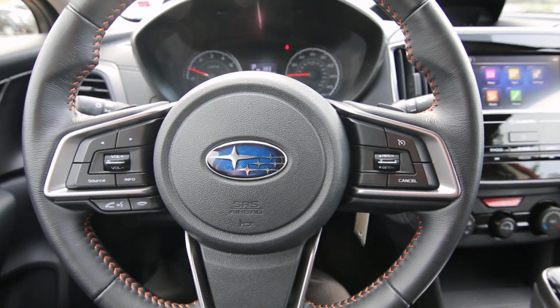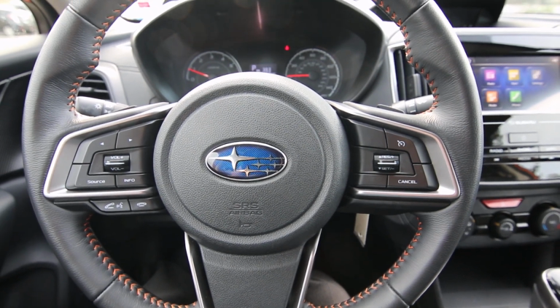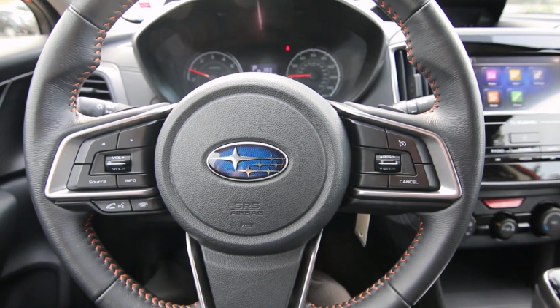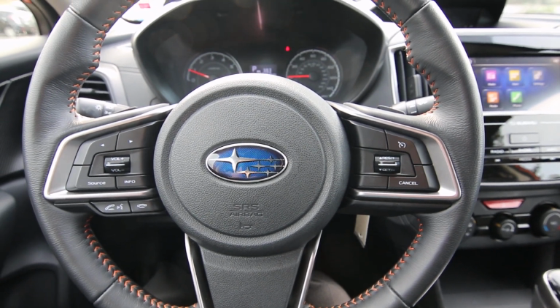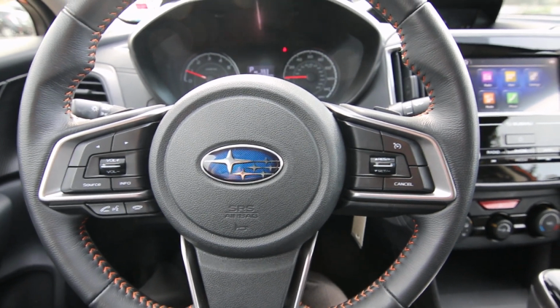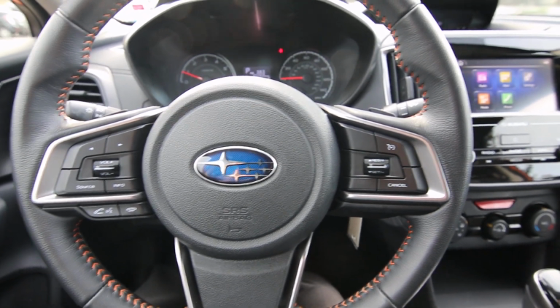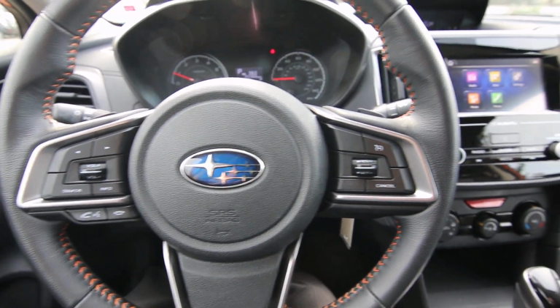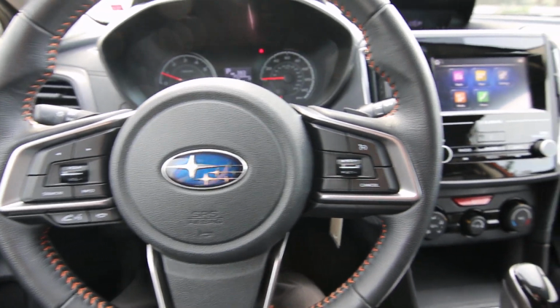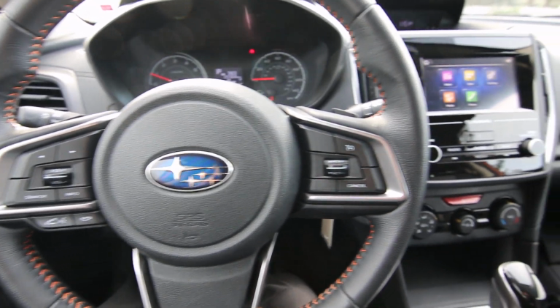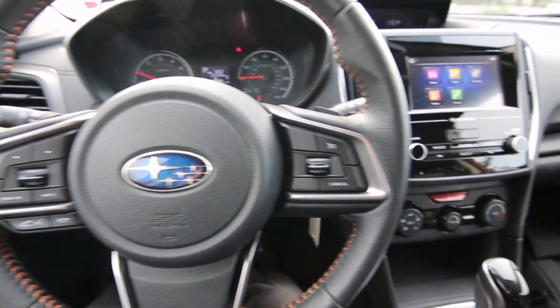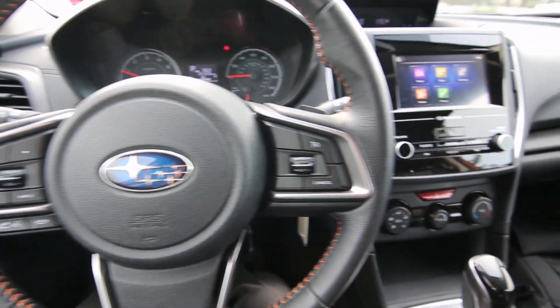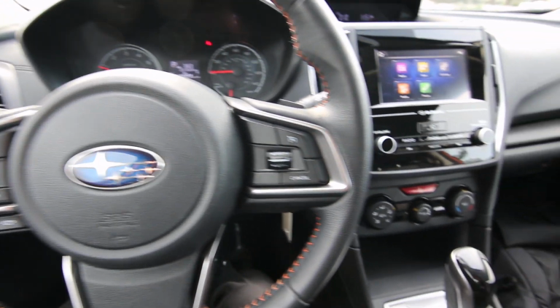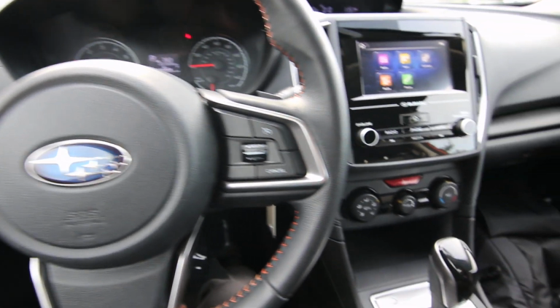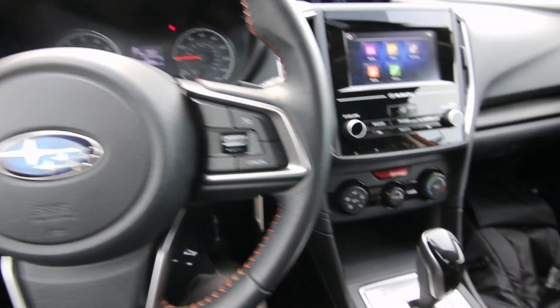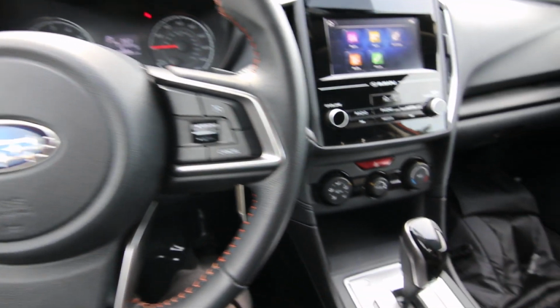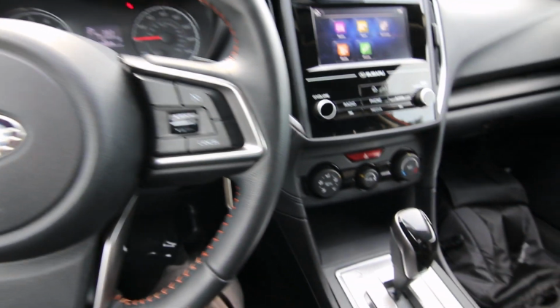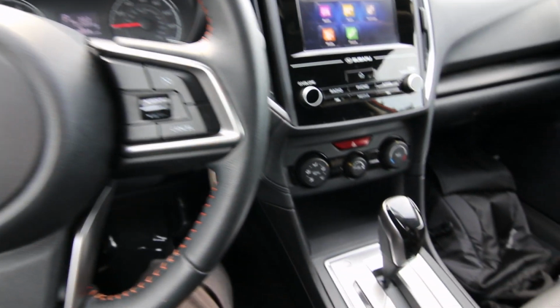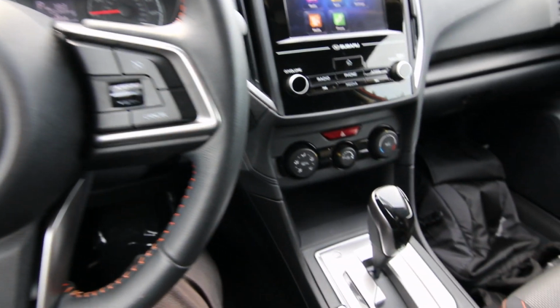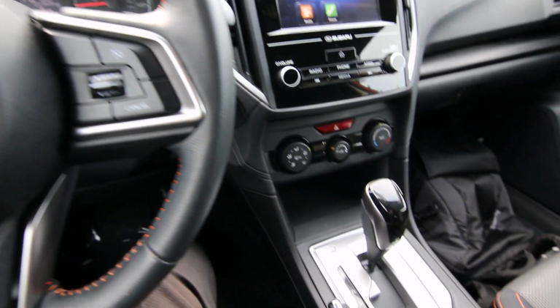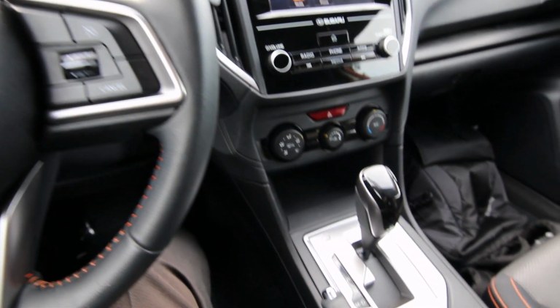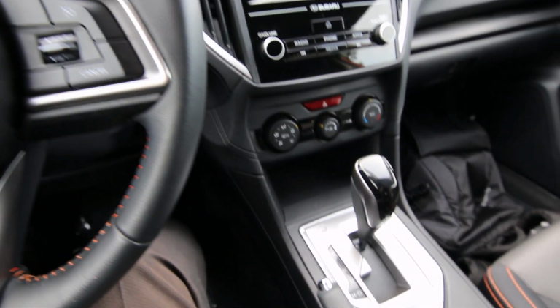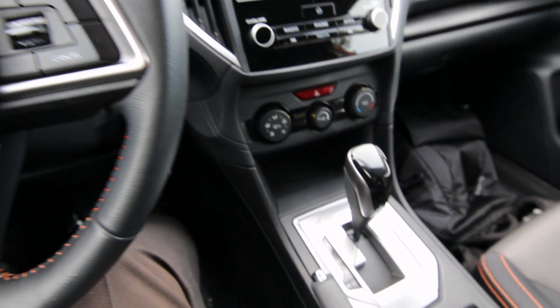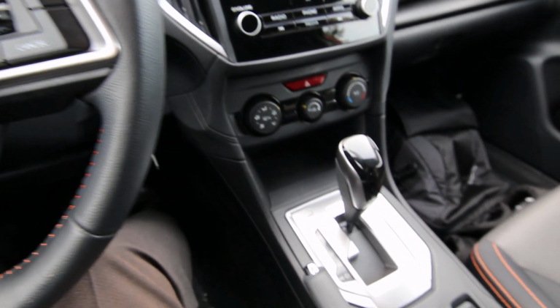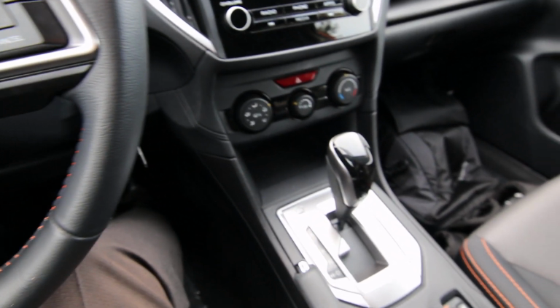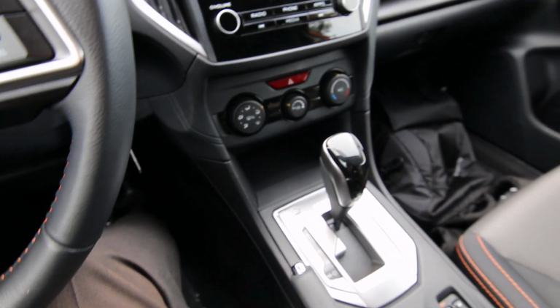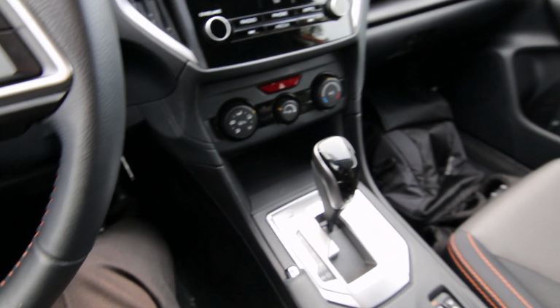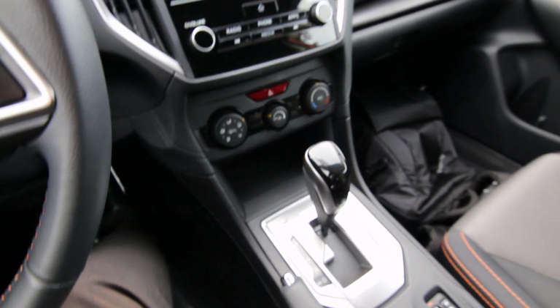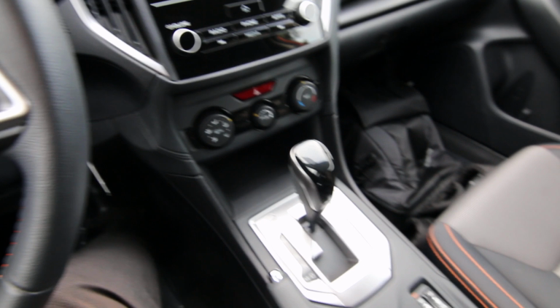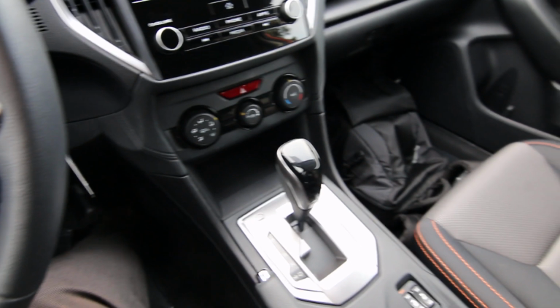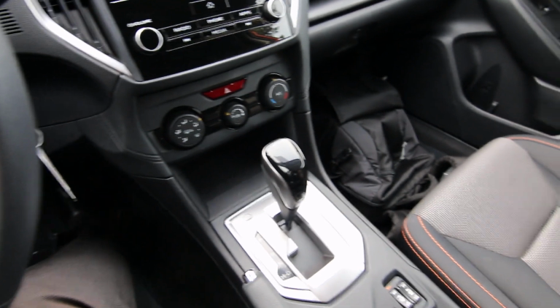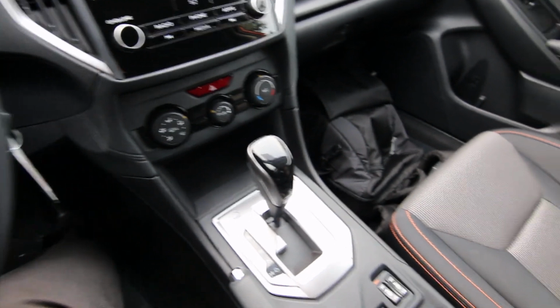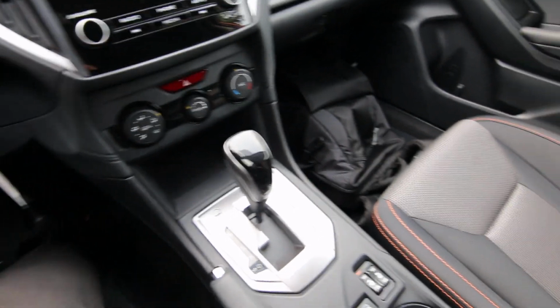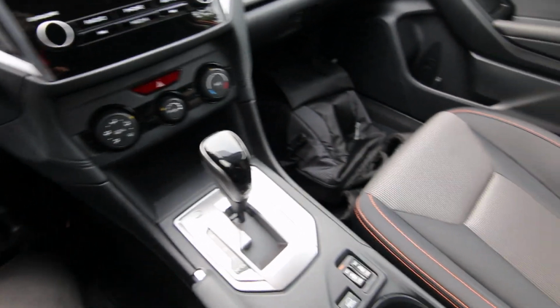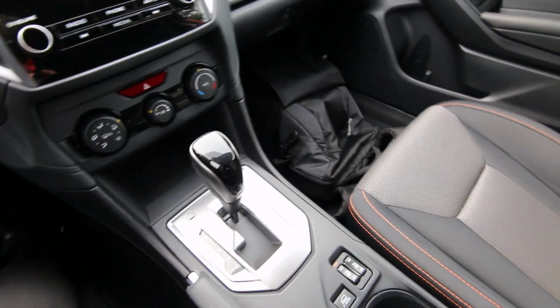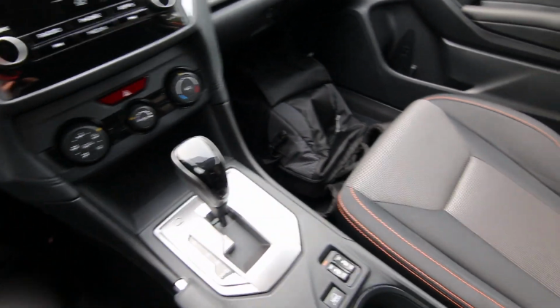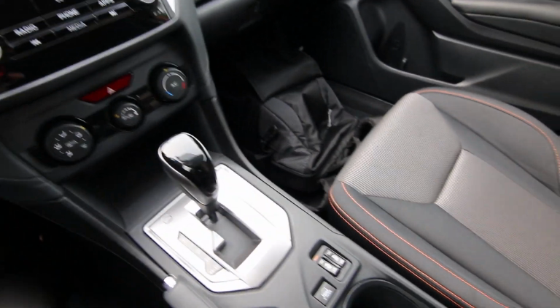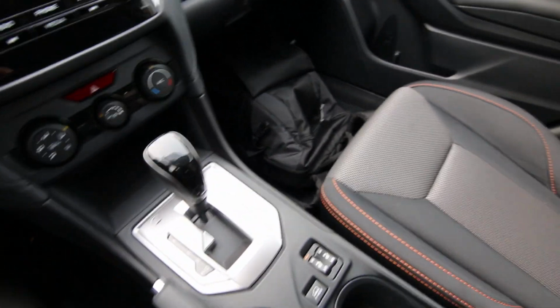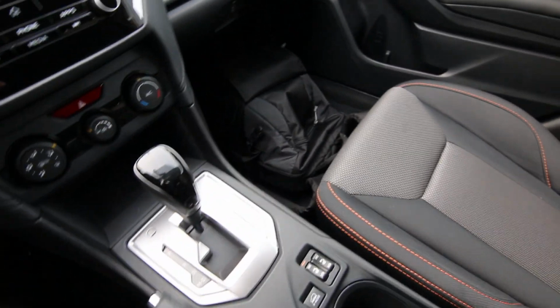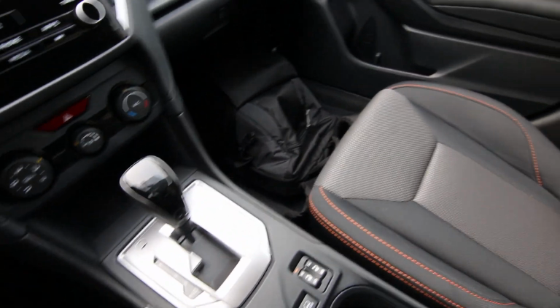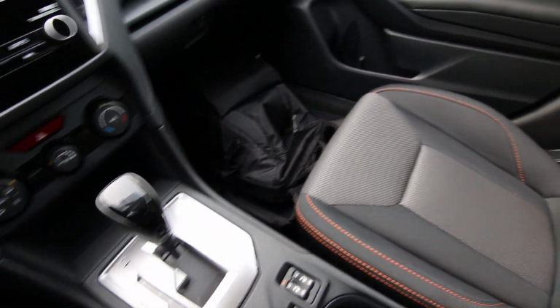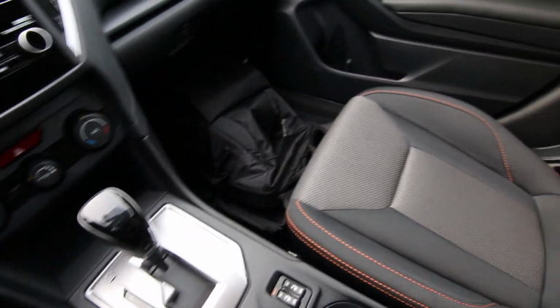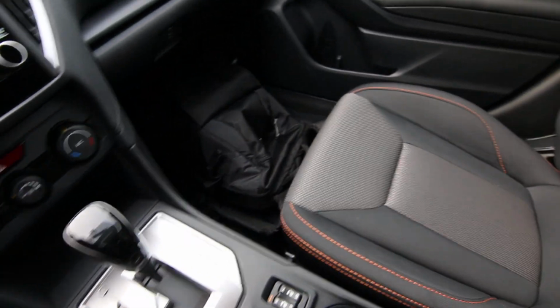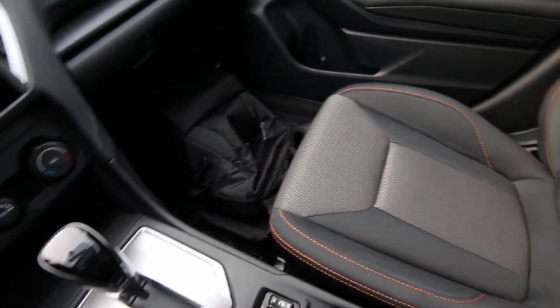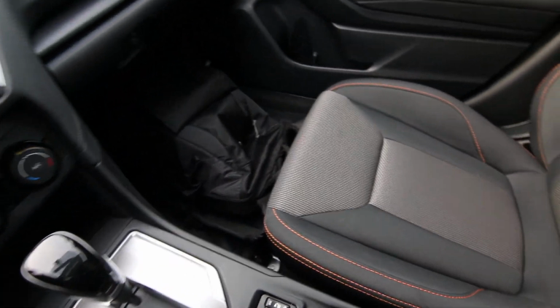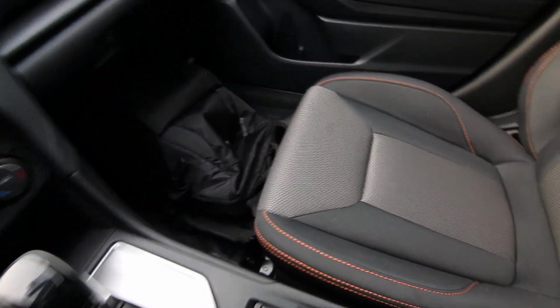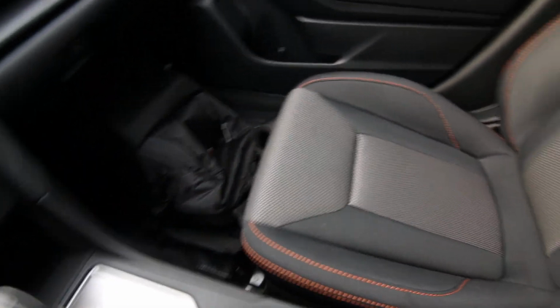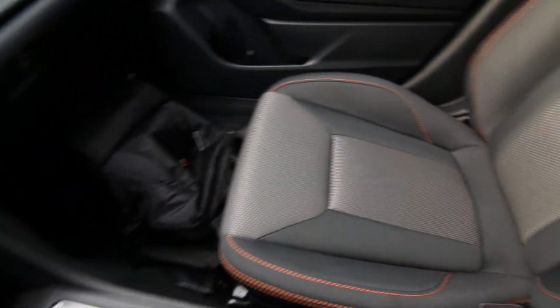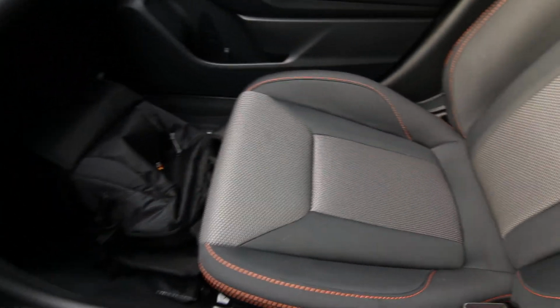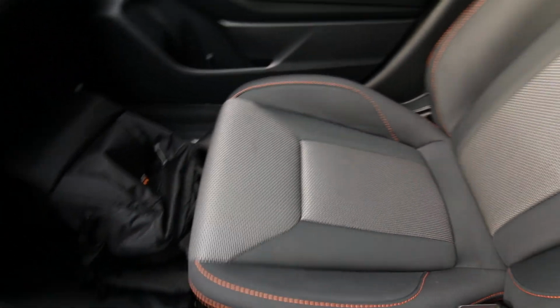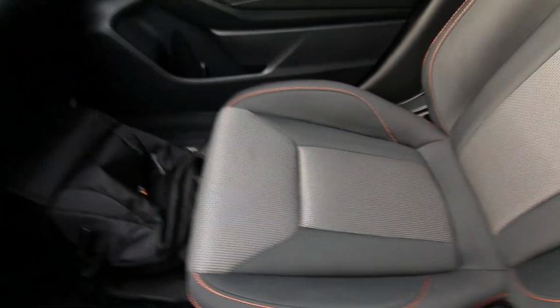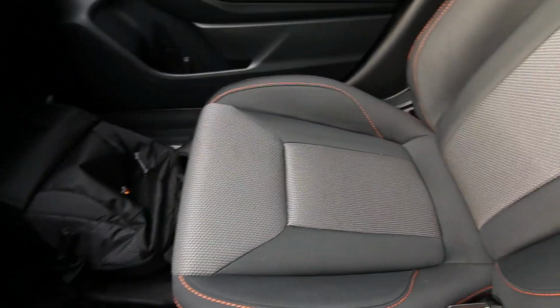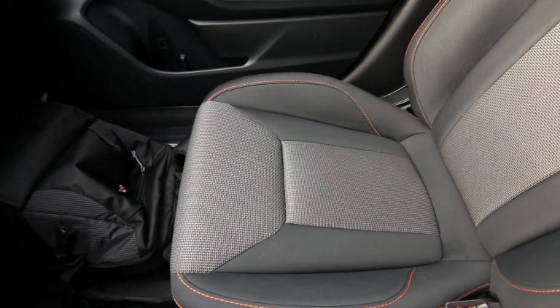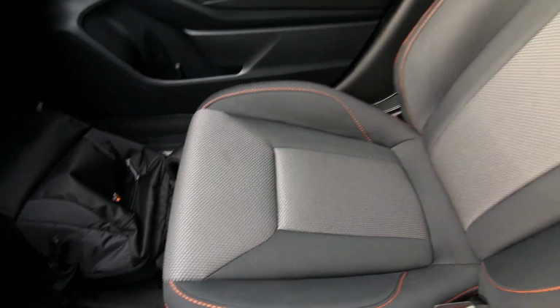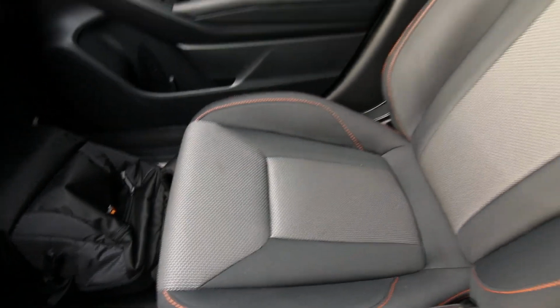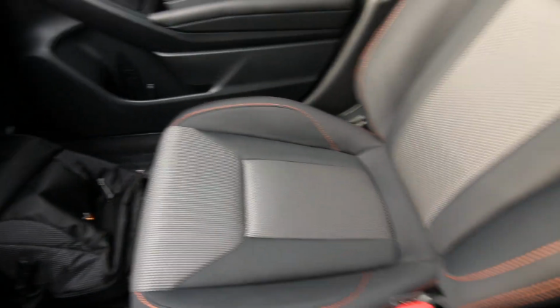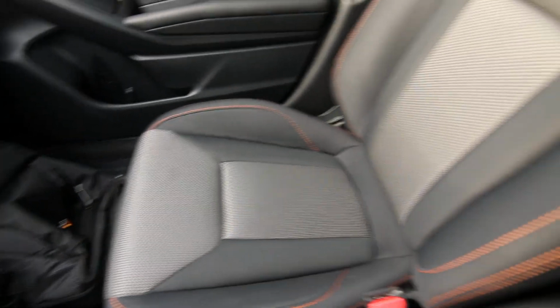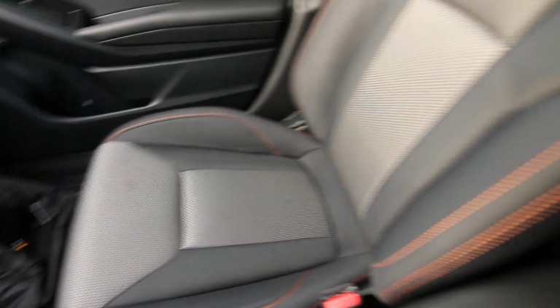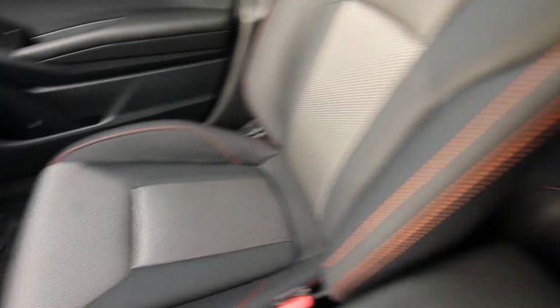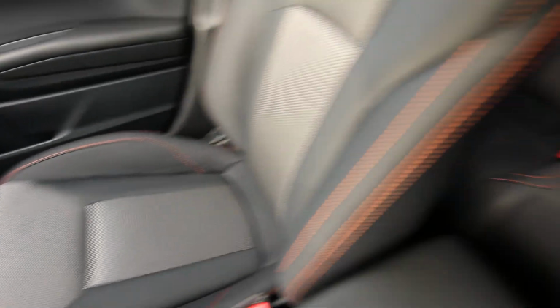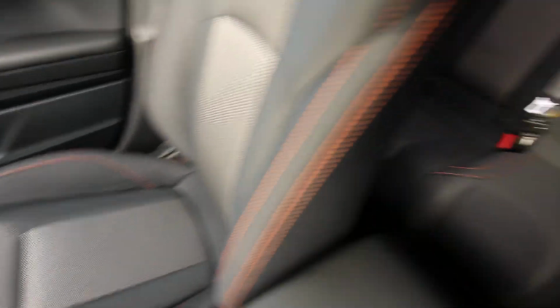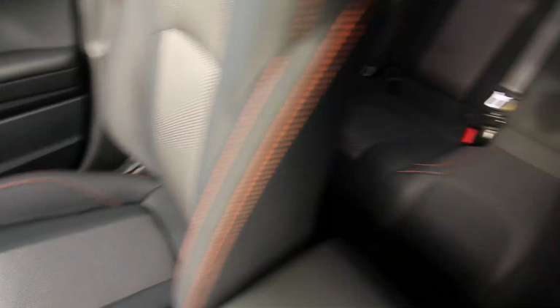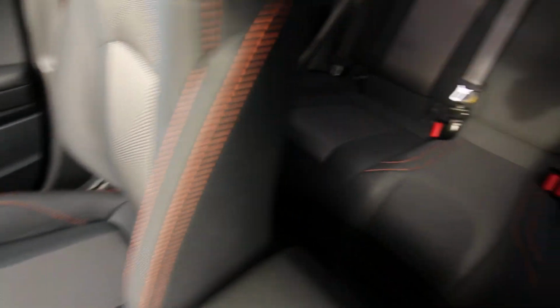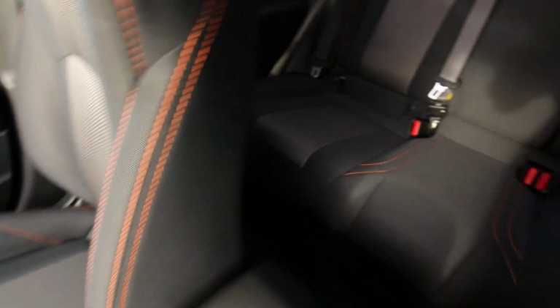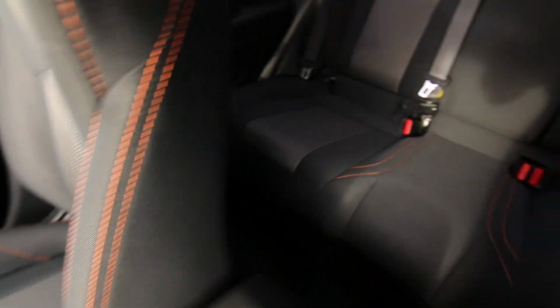Hello, Joey here from Infinity of Tacoma. Today I'm going to tell you about this beautiful 2018 Subaru Crosstrek Premium that we have for sale.